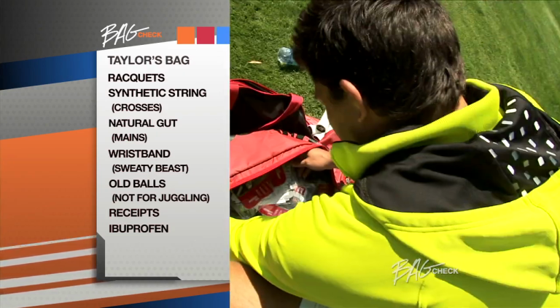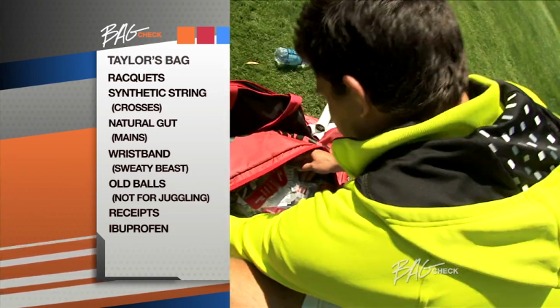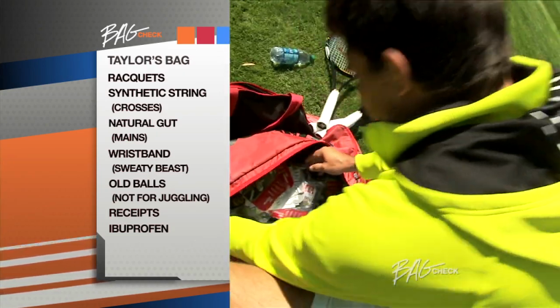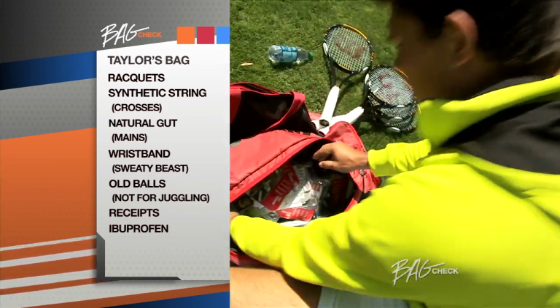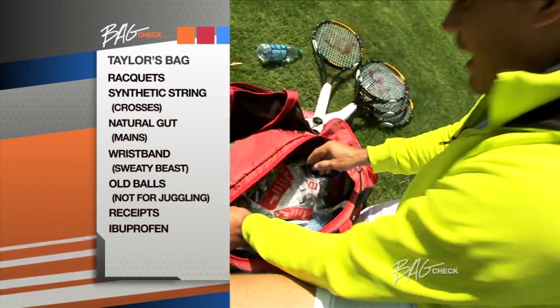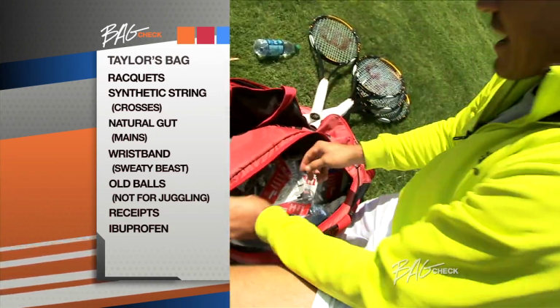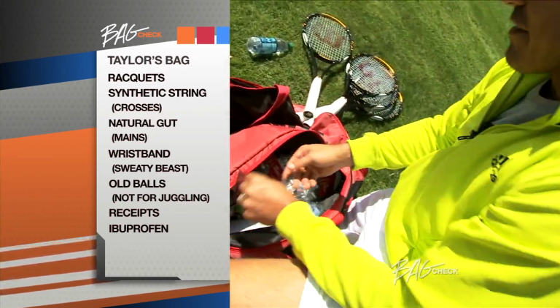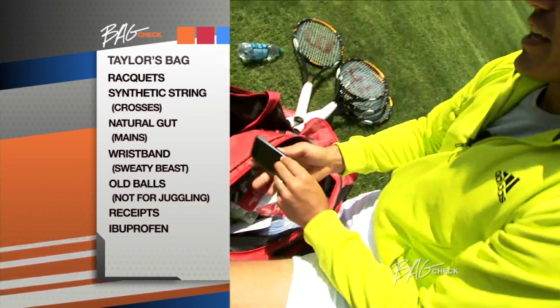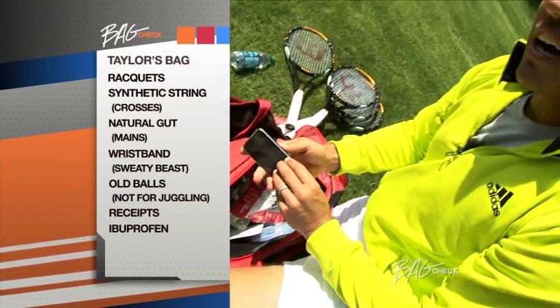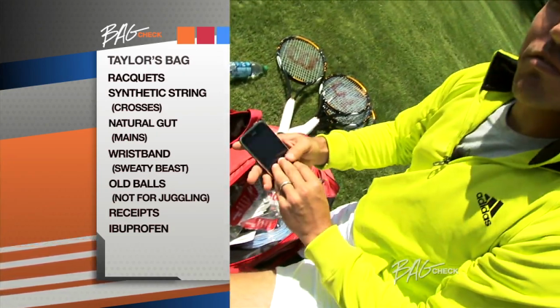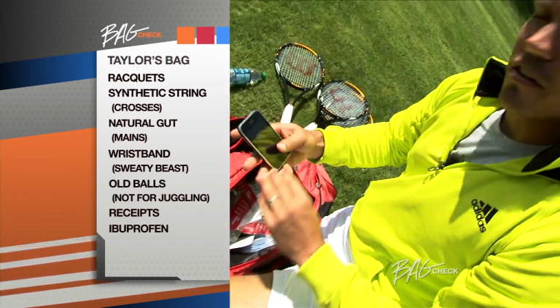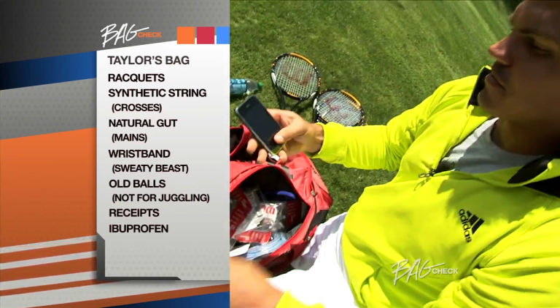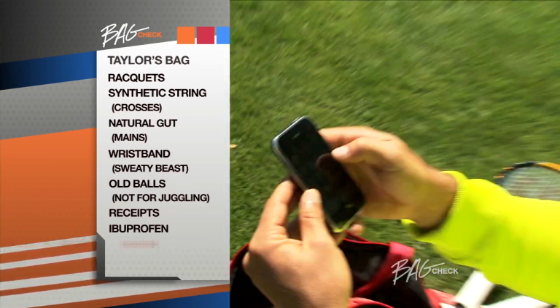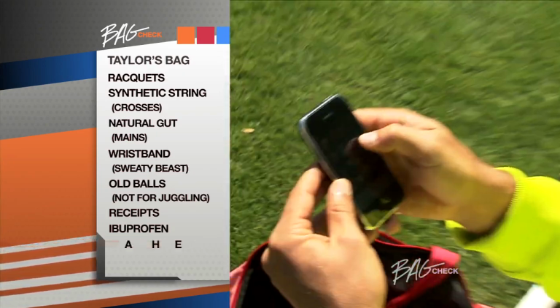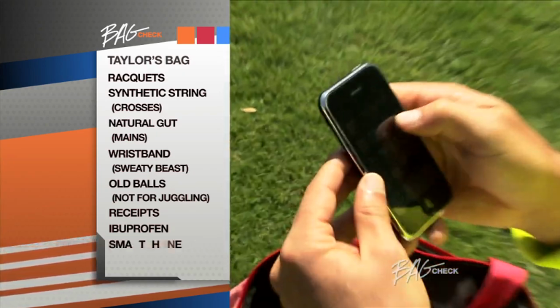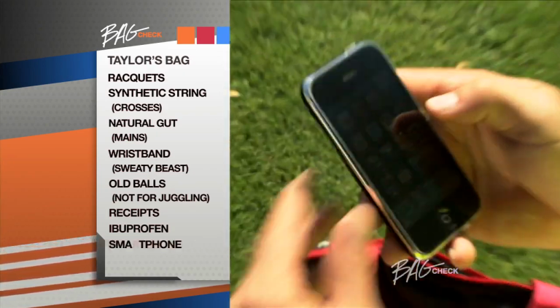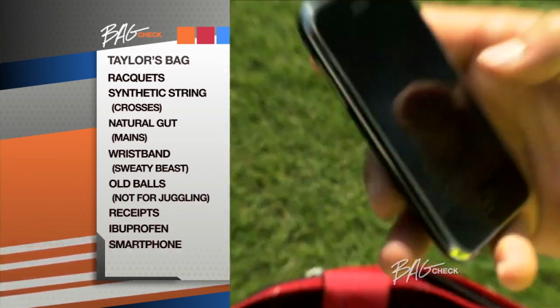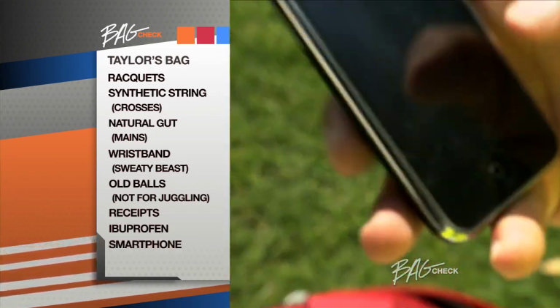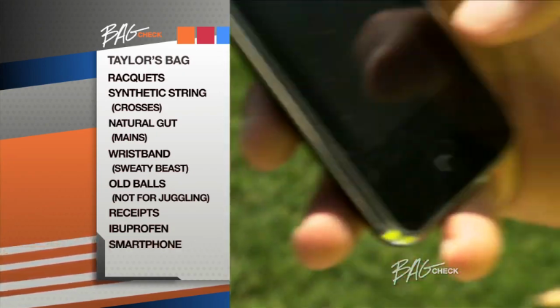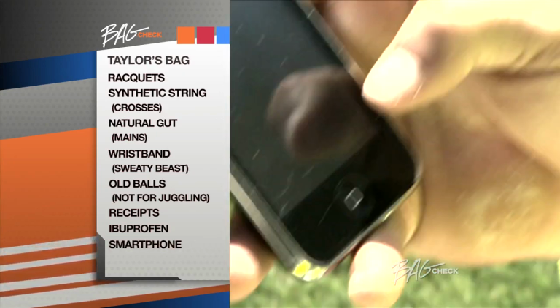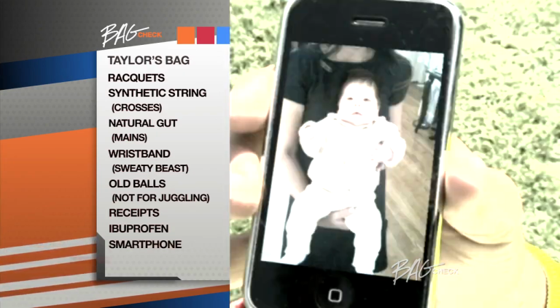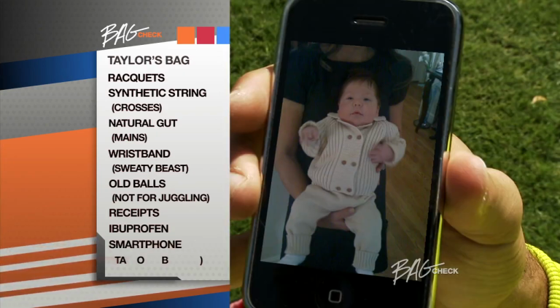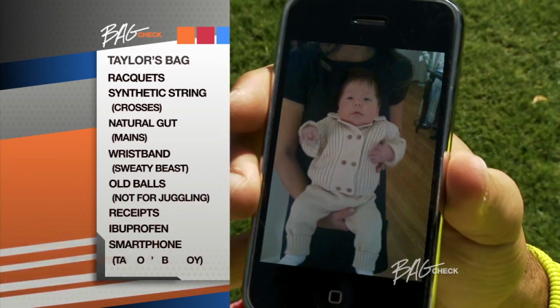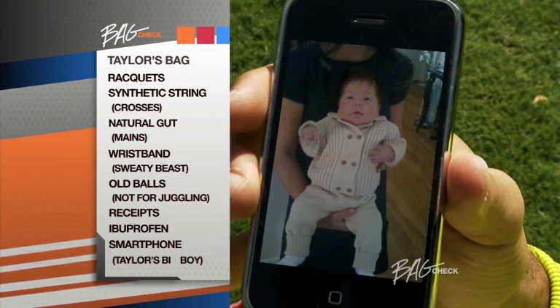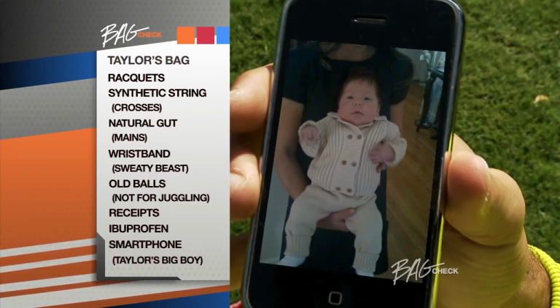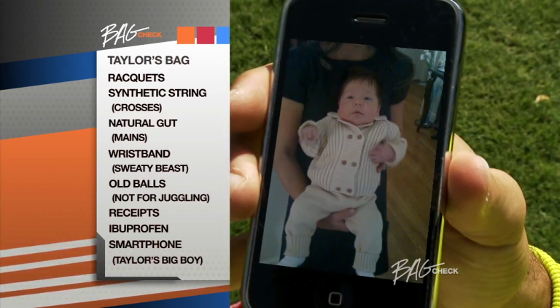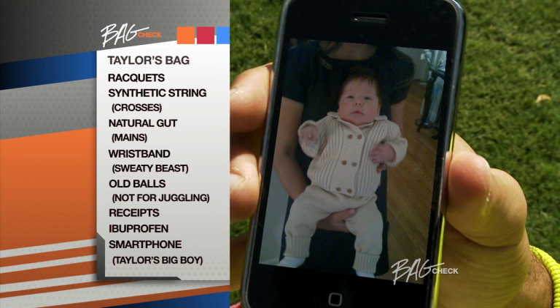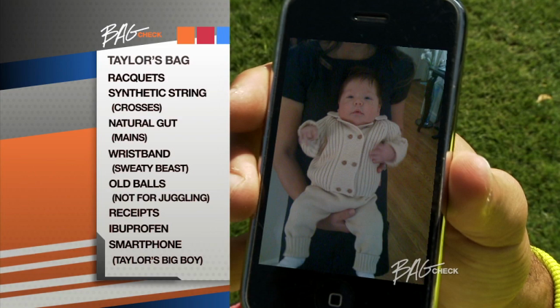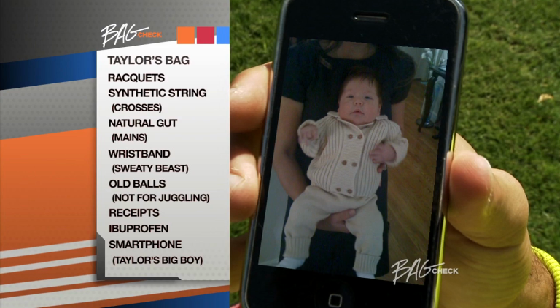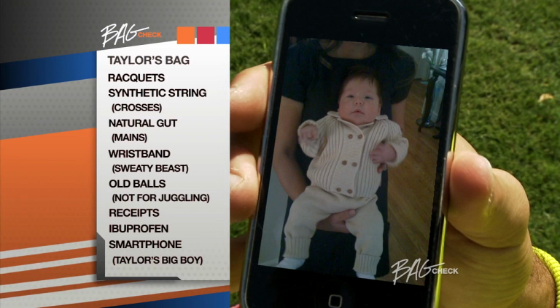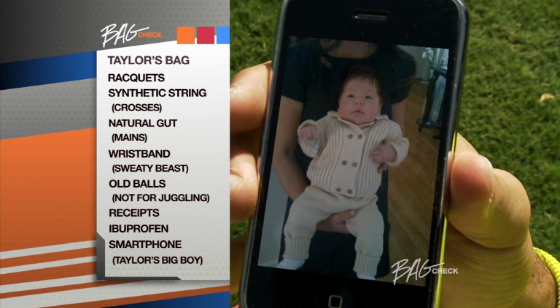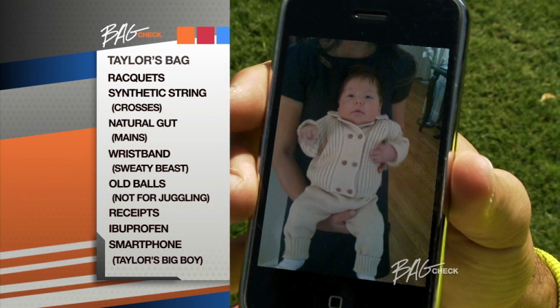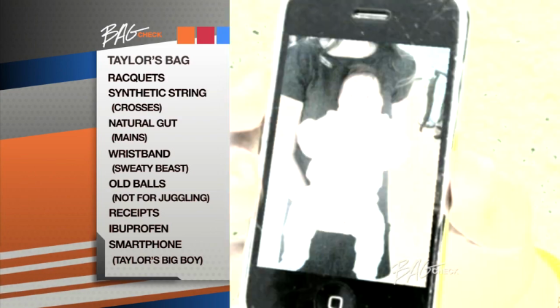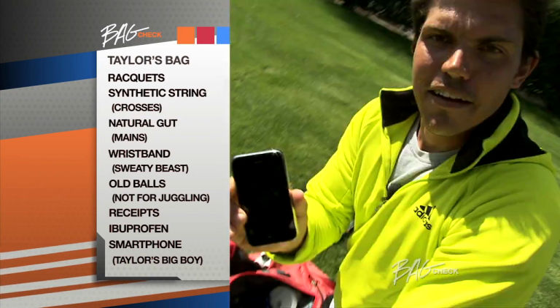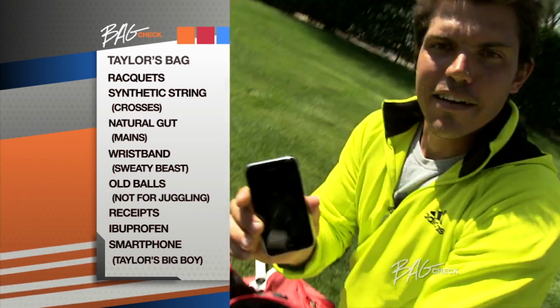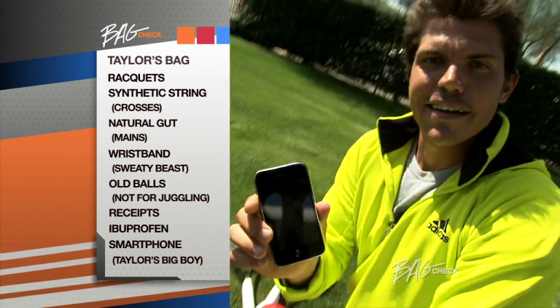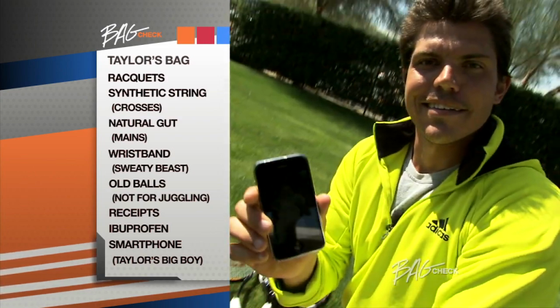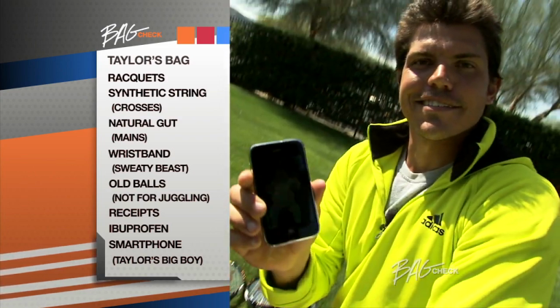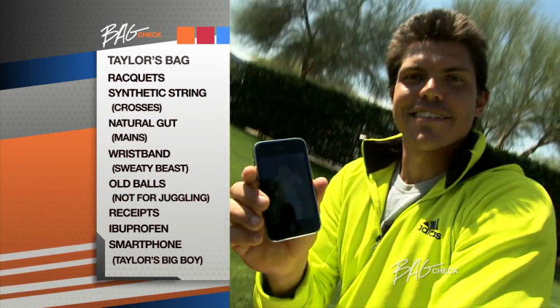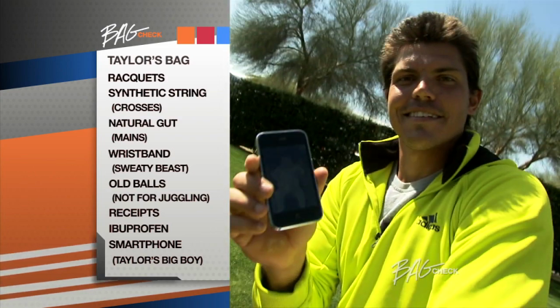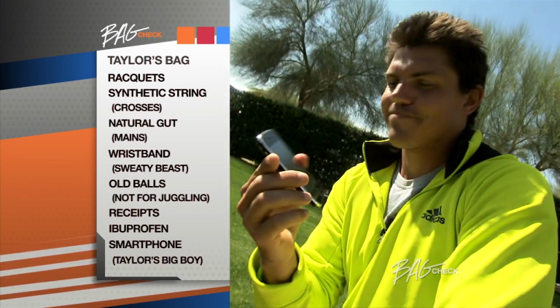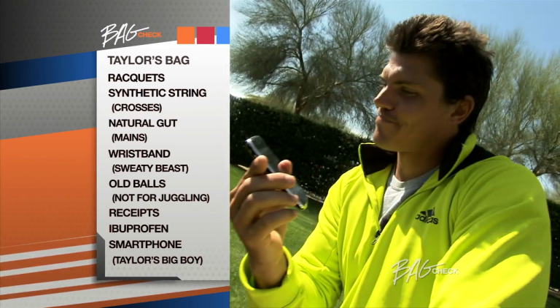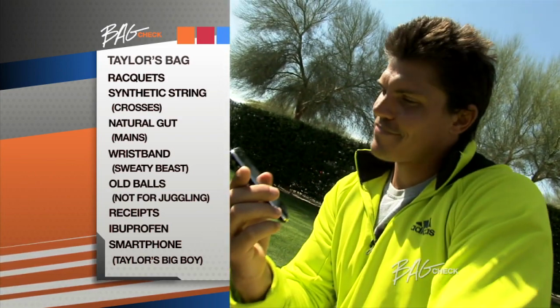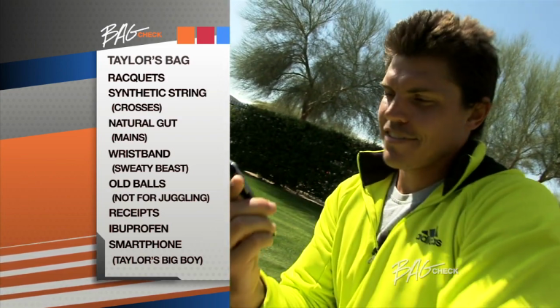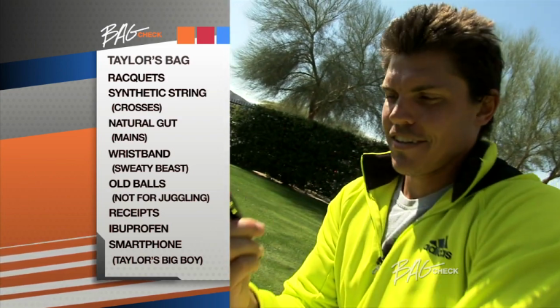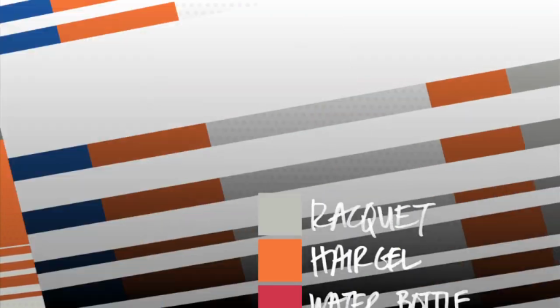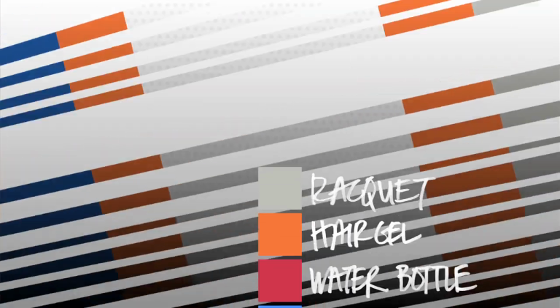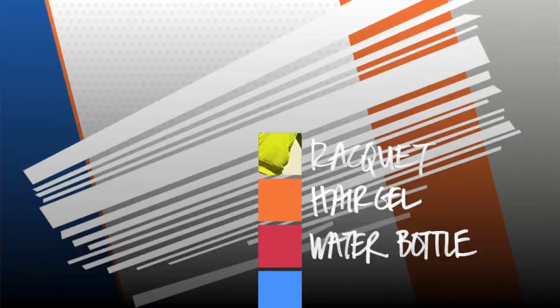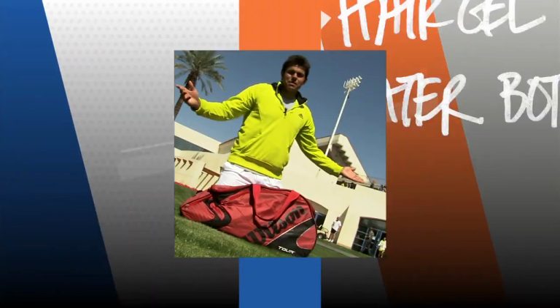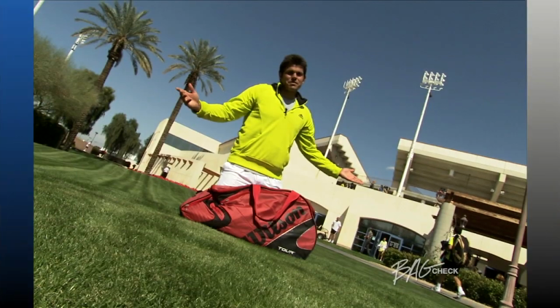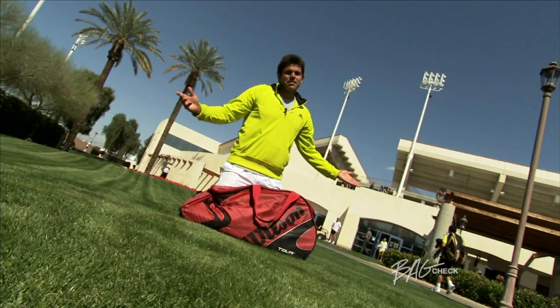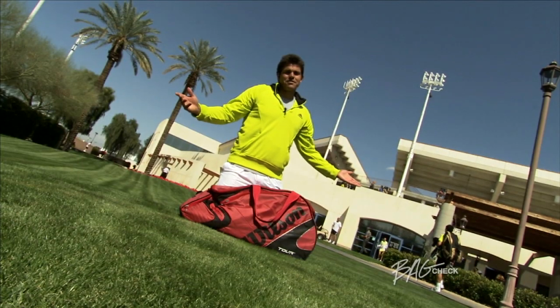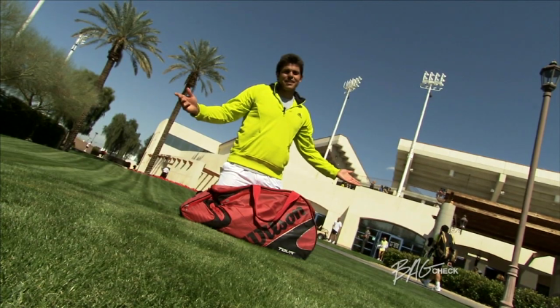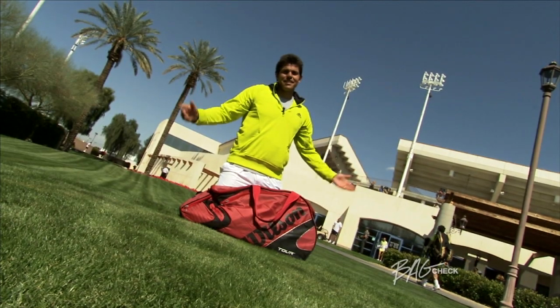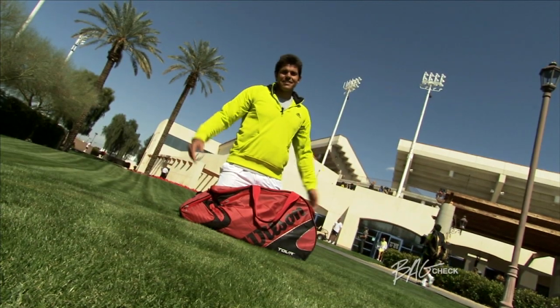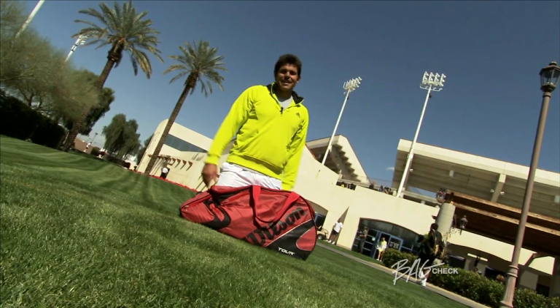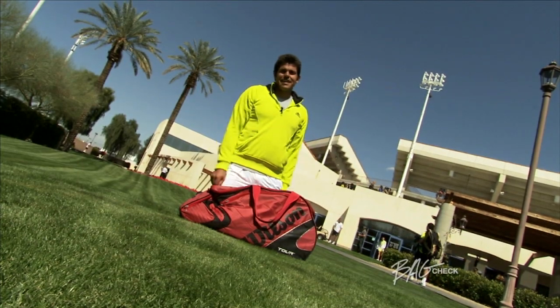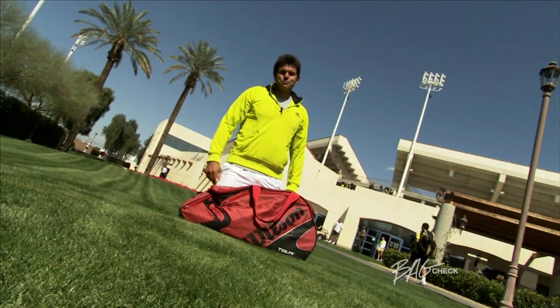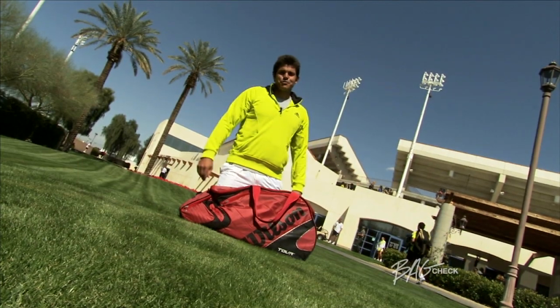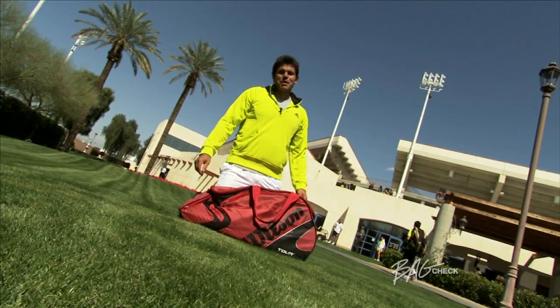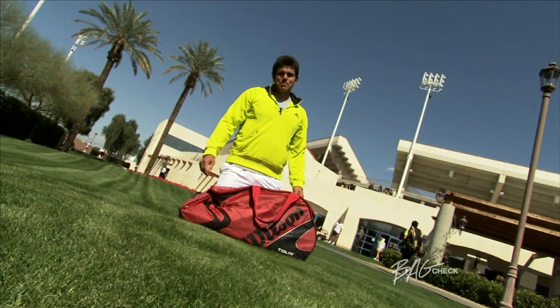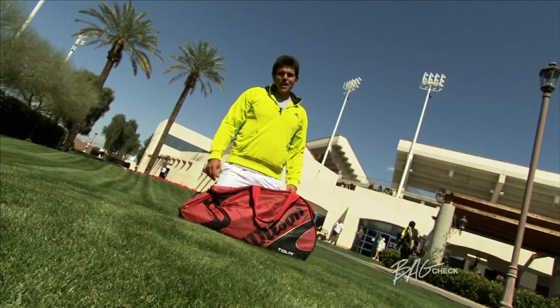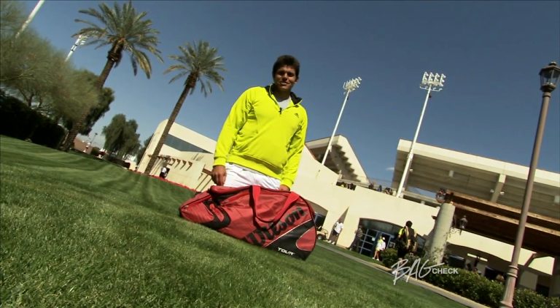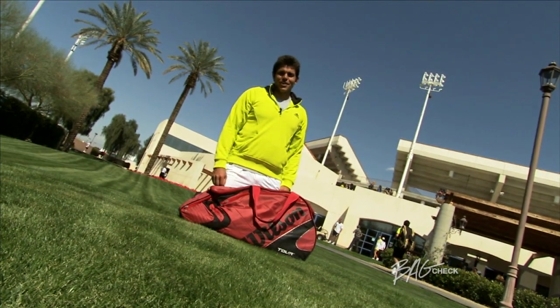Gotta have the iPhone. I just had my son — he's a little tank. There he is. I'm Taylor Dent and that was my Bag Check.